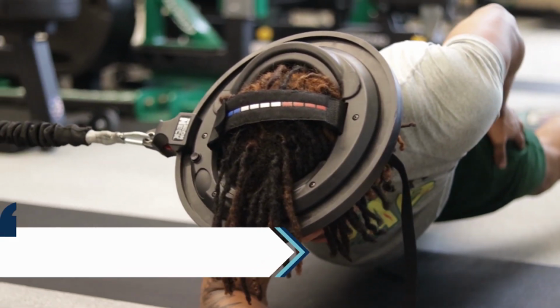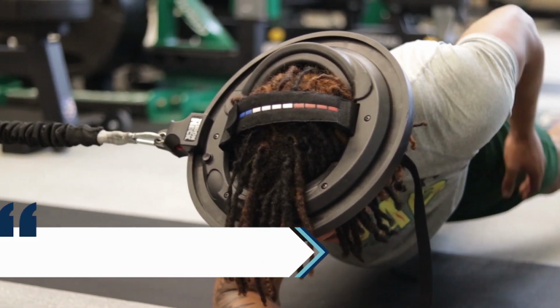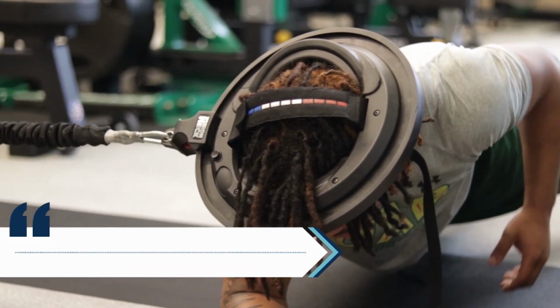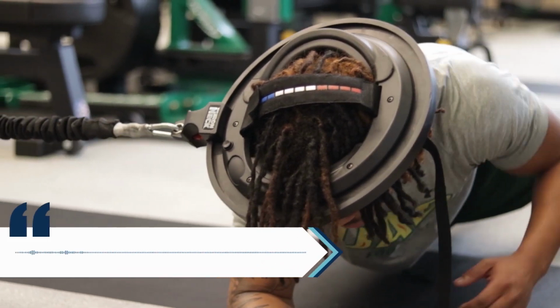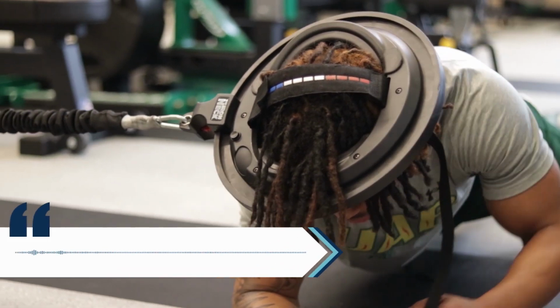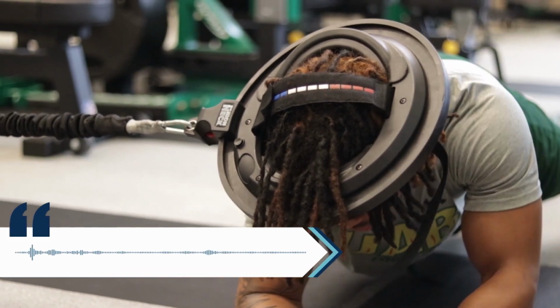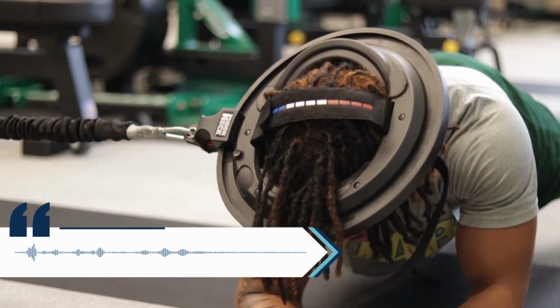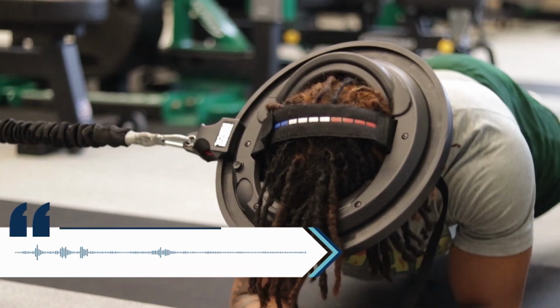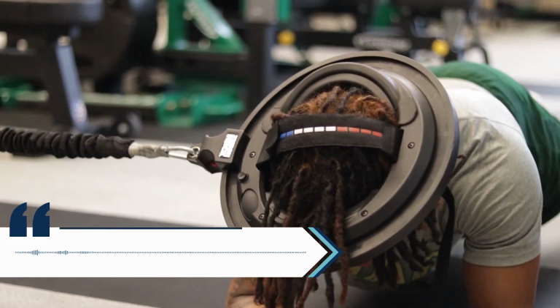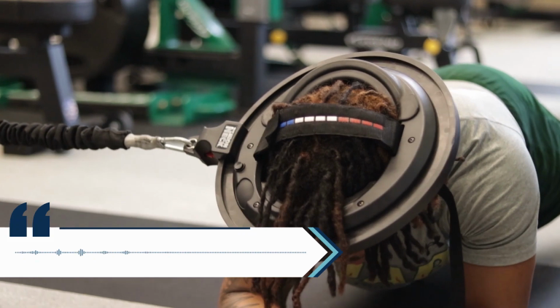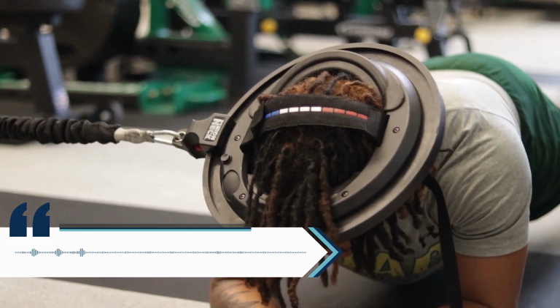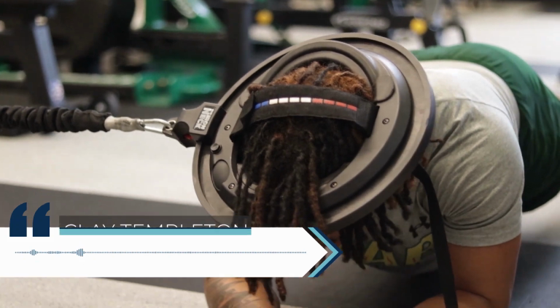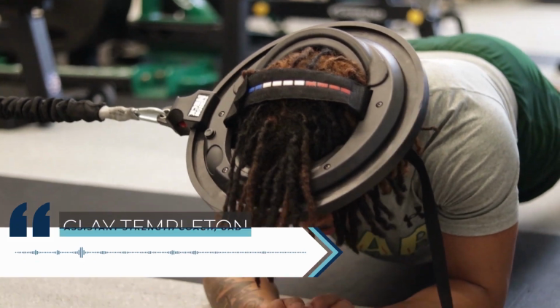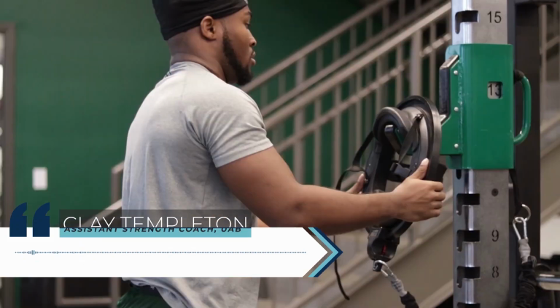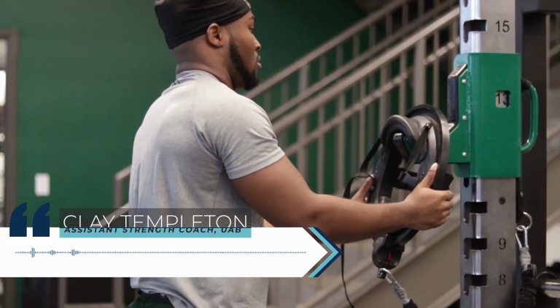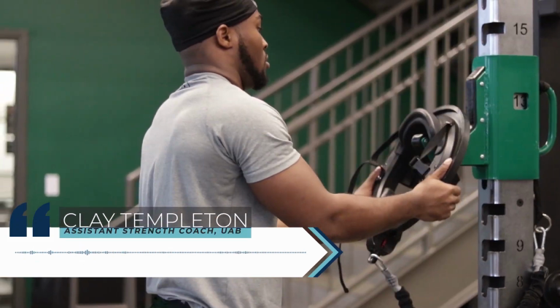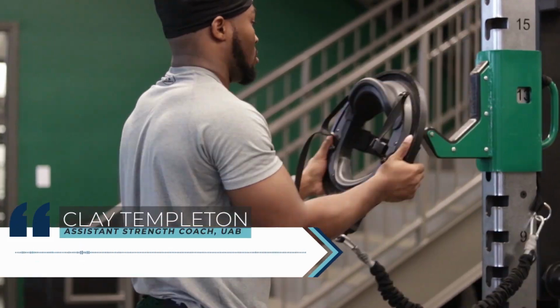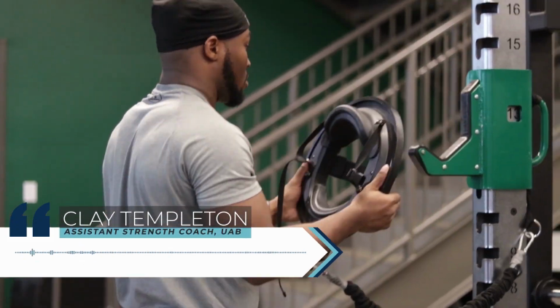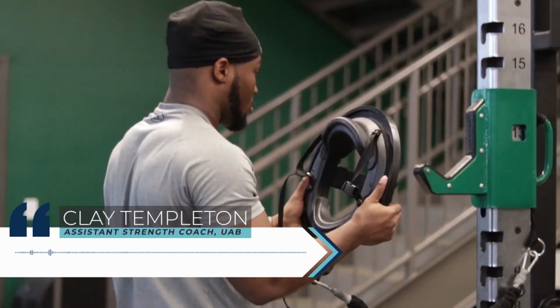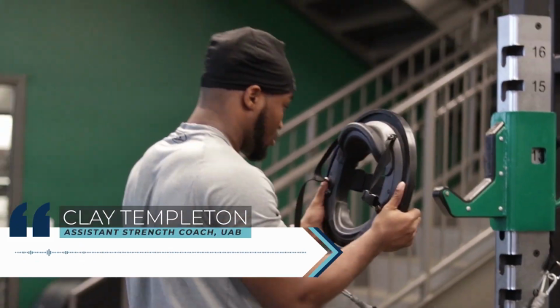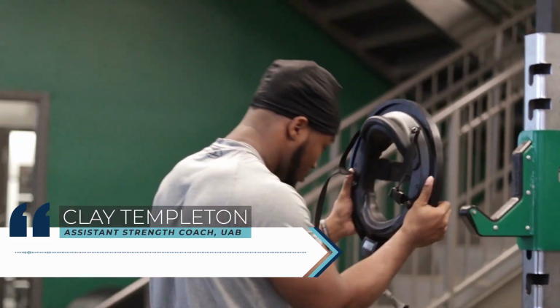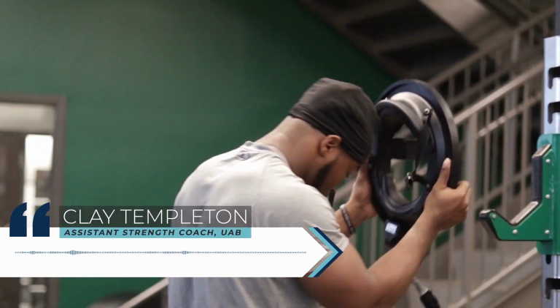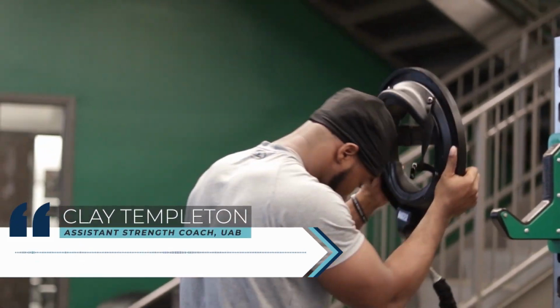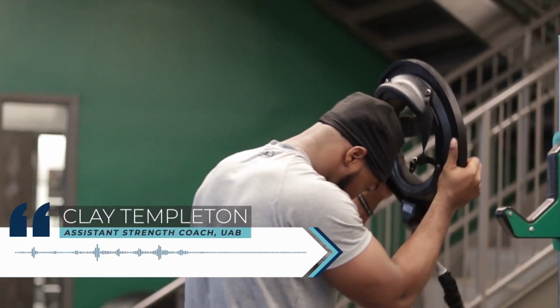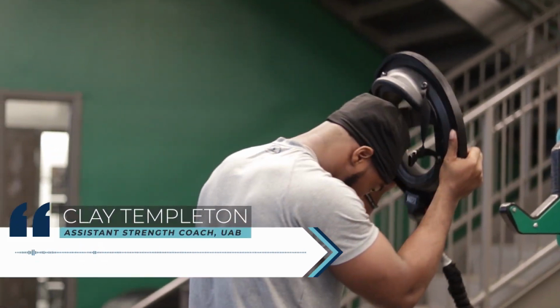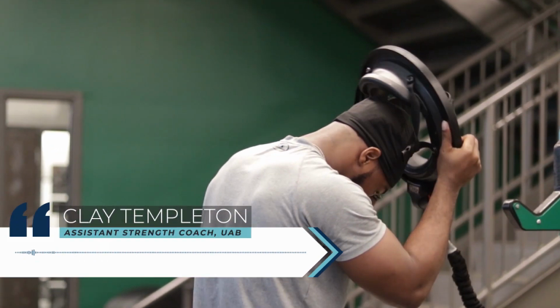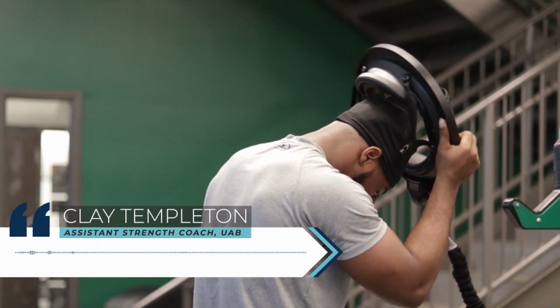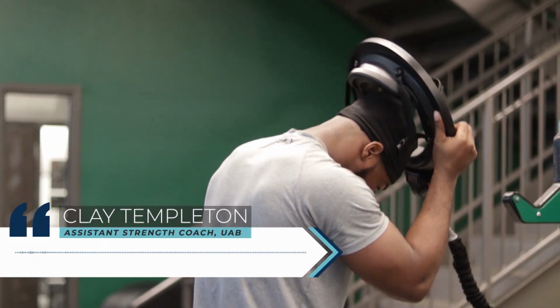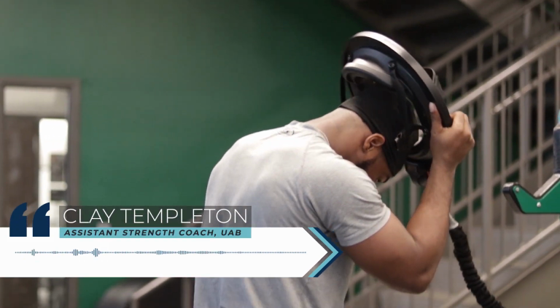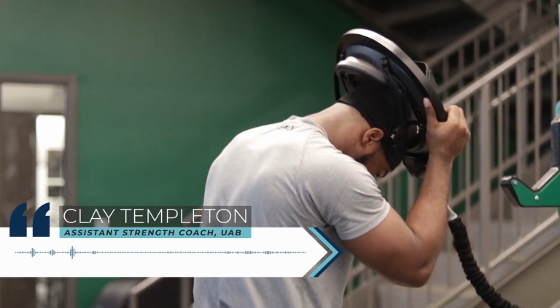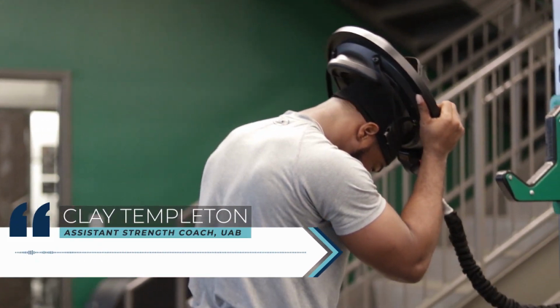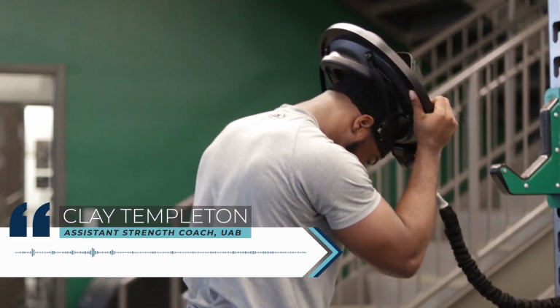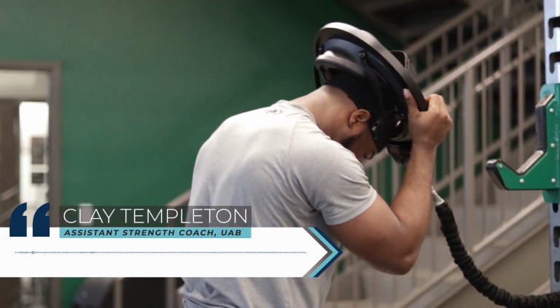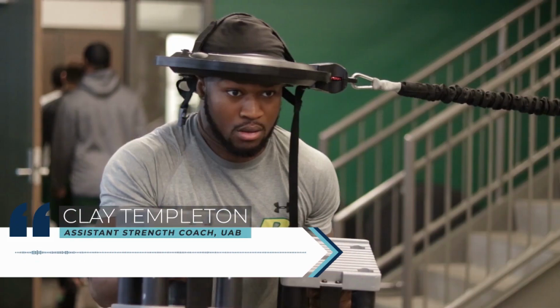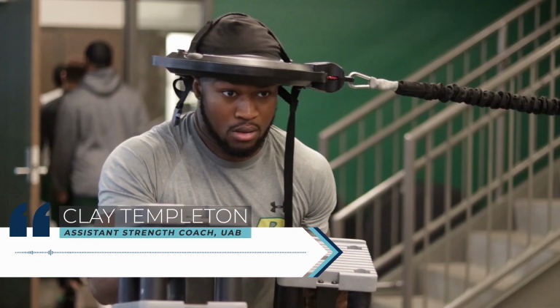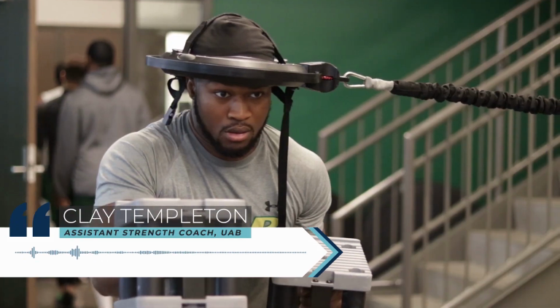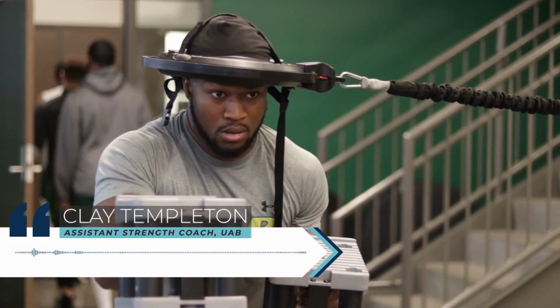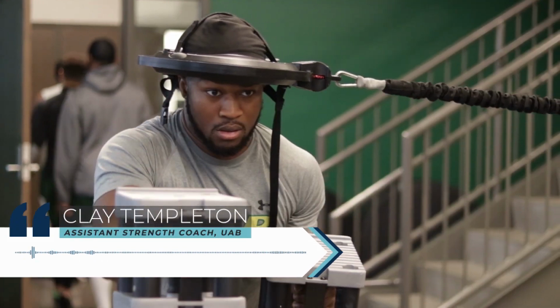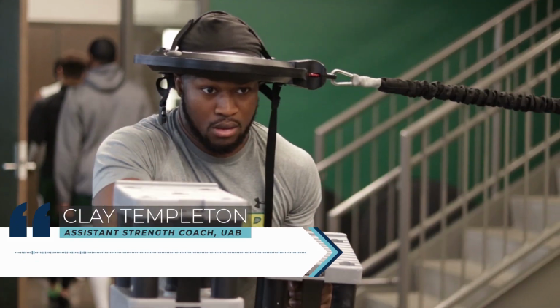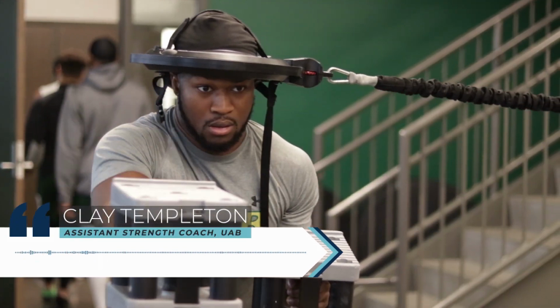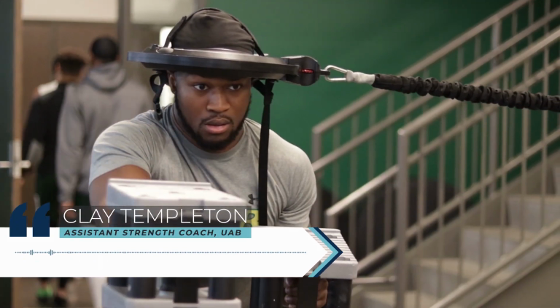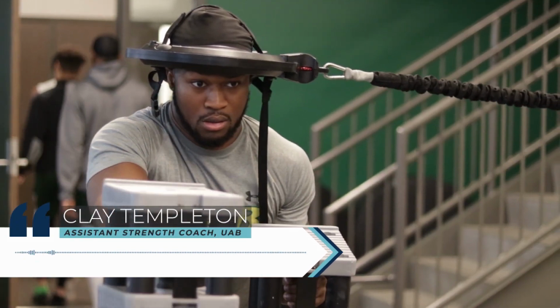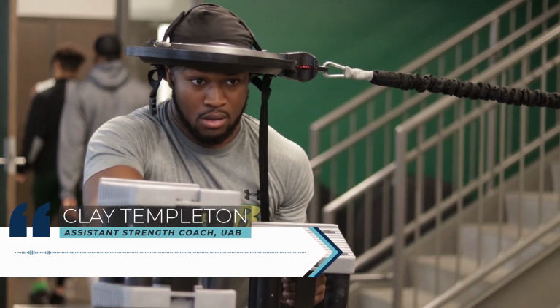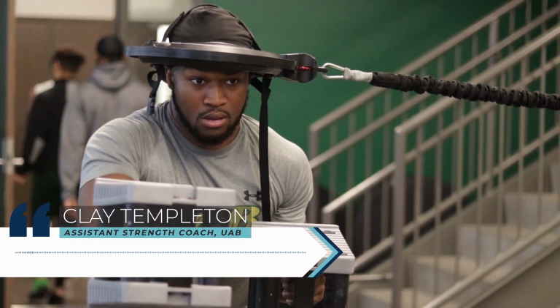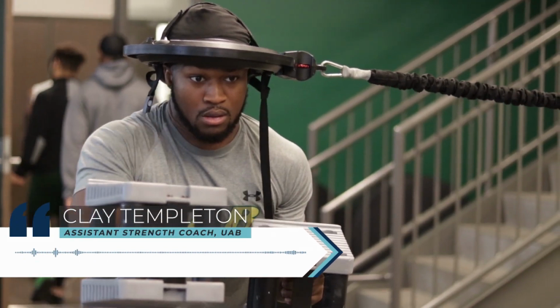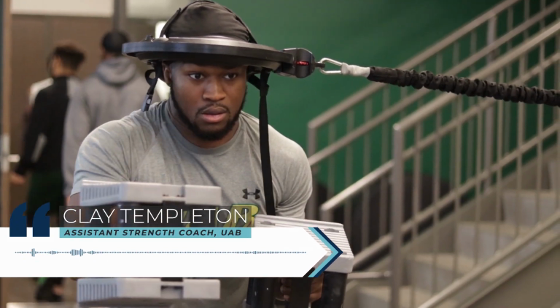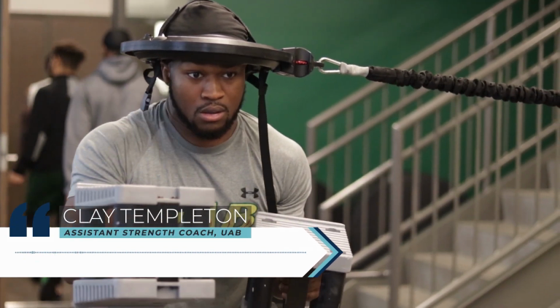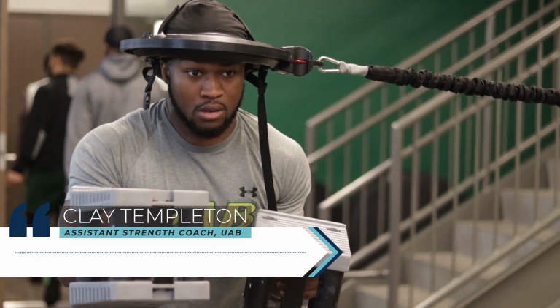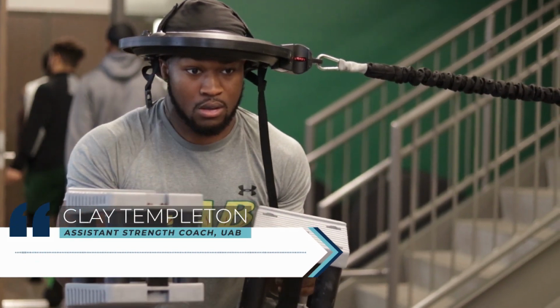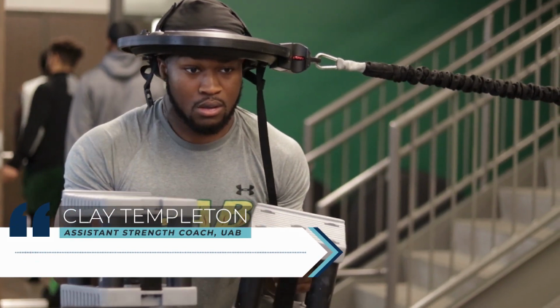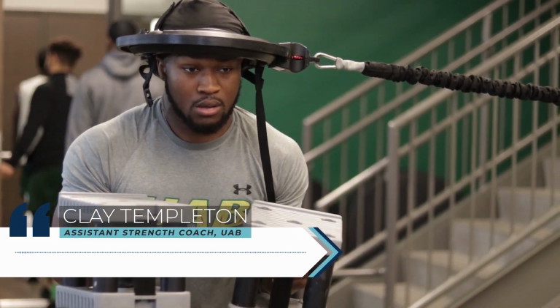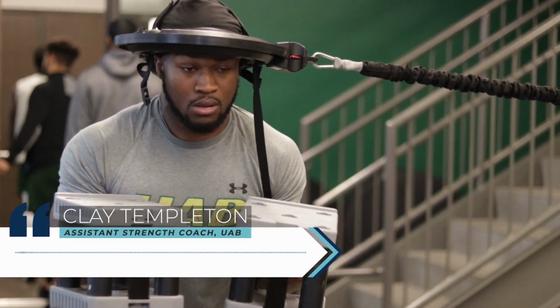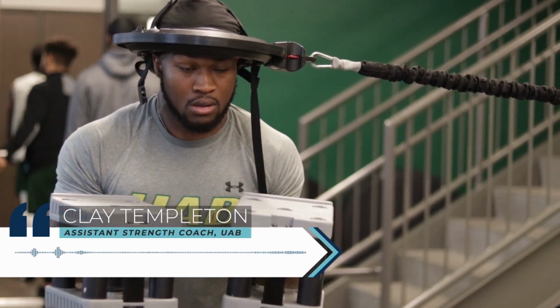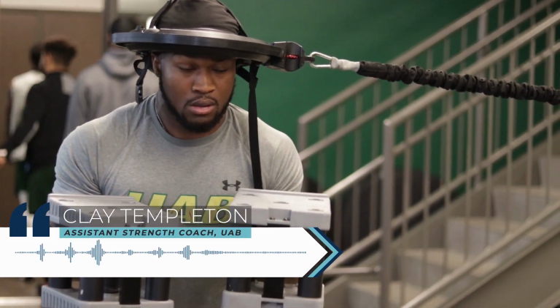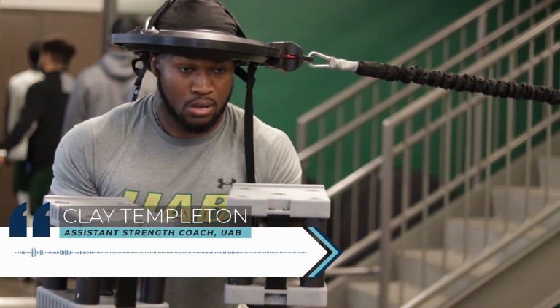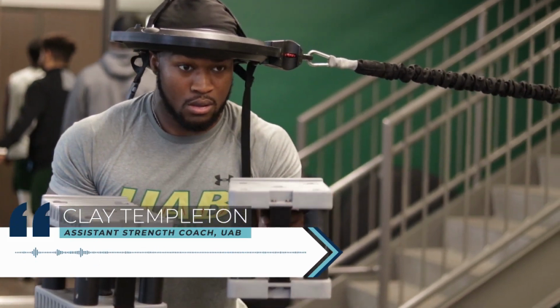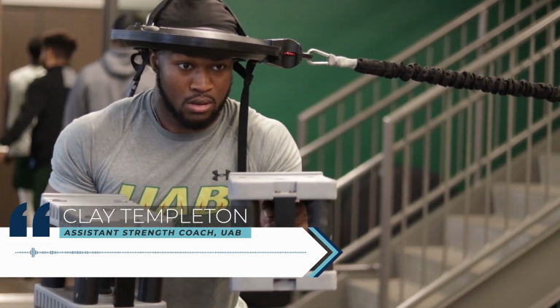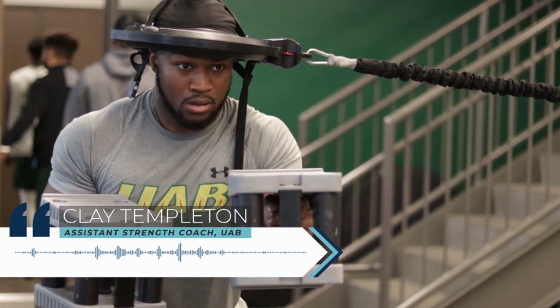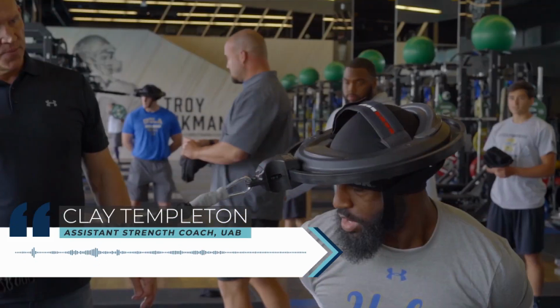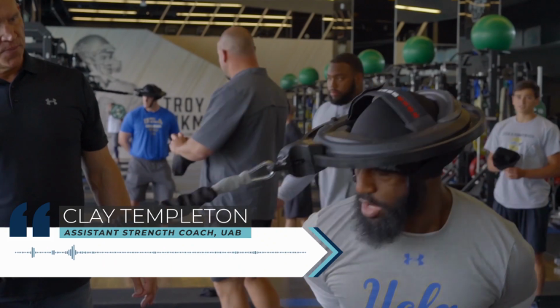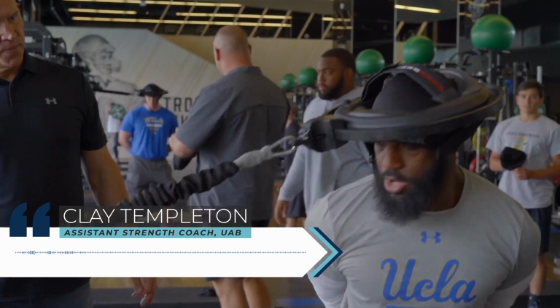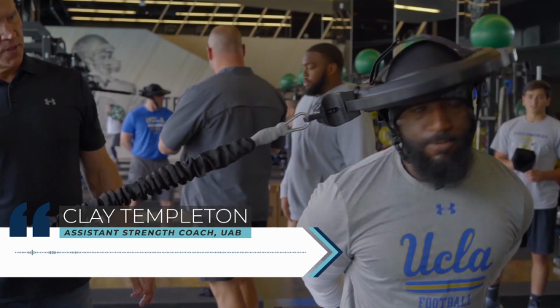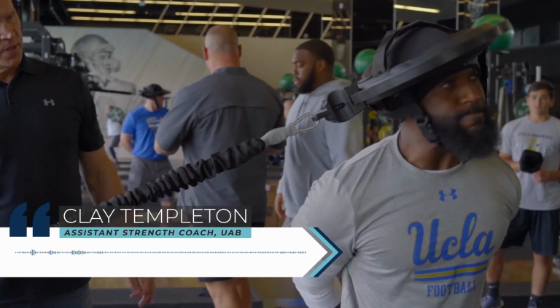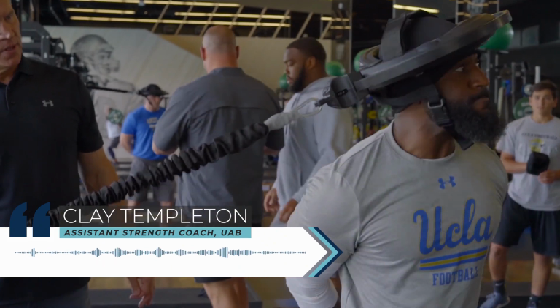The year before last we had around 12 to 14 concussions. This year we had zero, and we incorporated the Iron Neck — and that was the only difference.